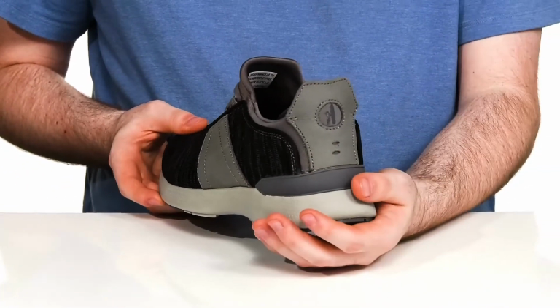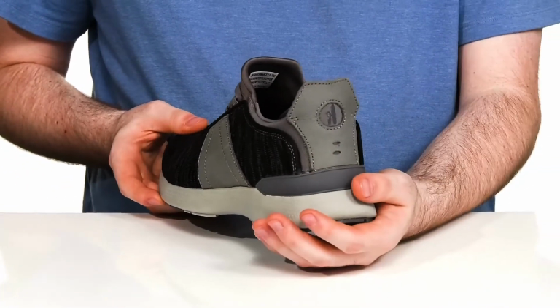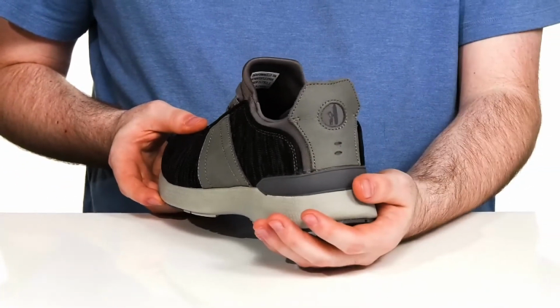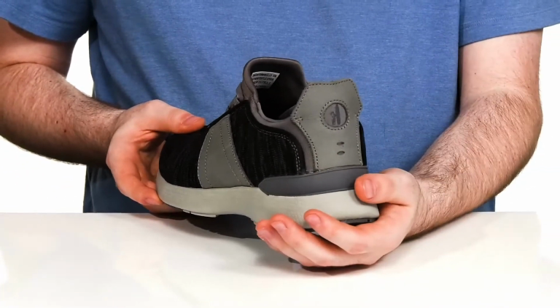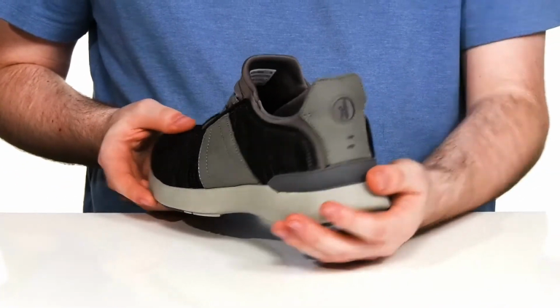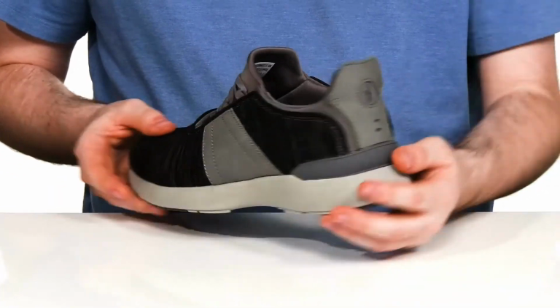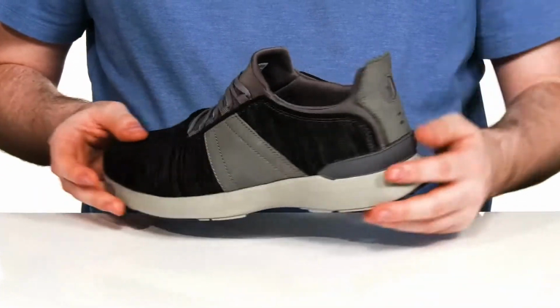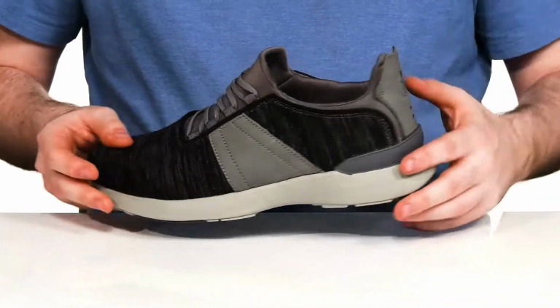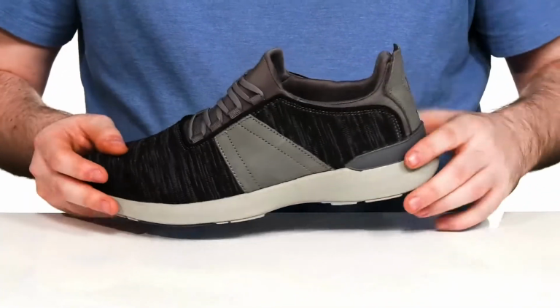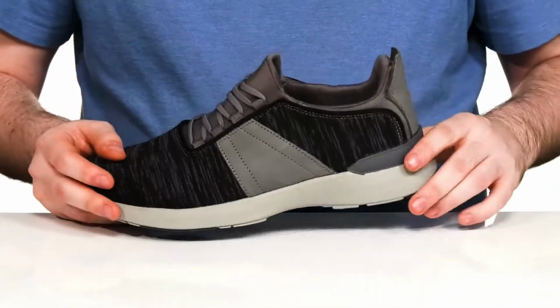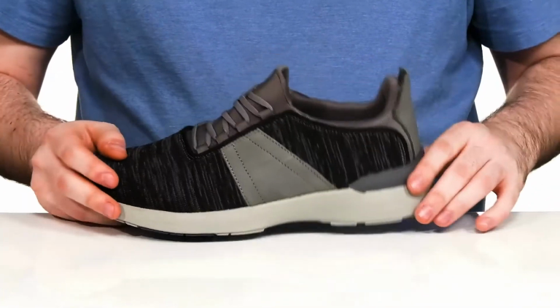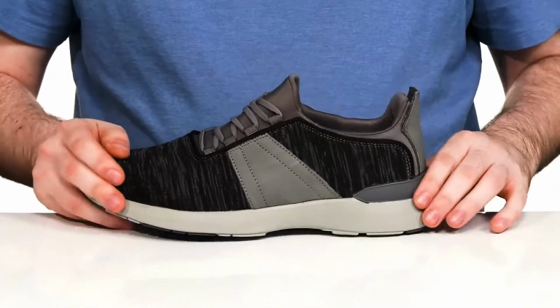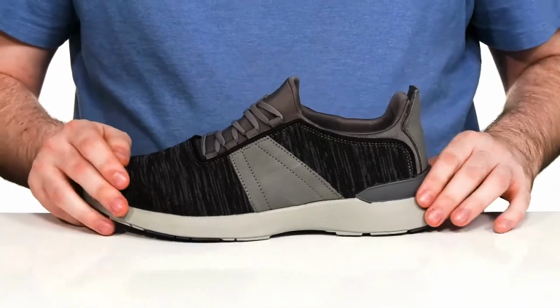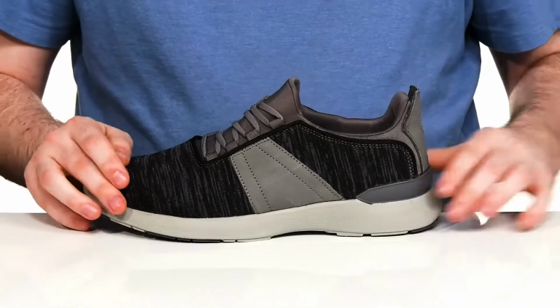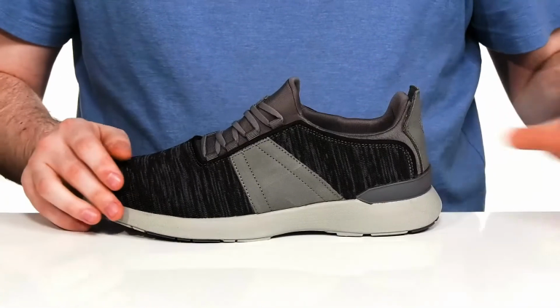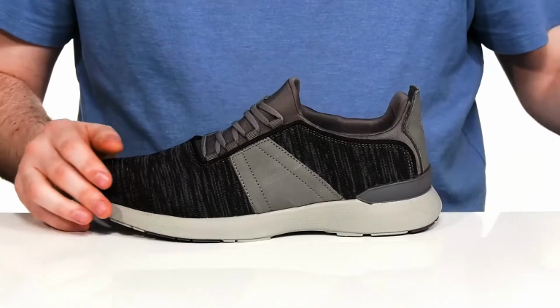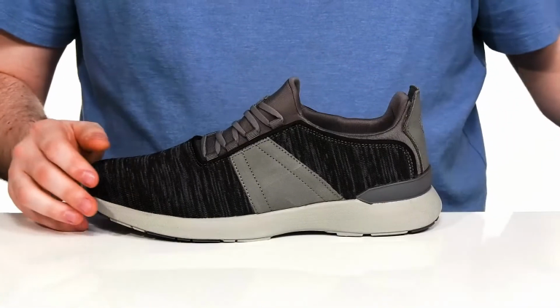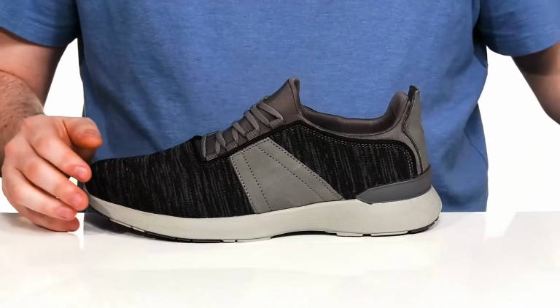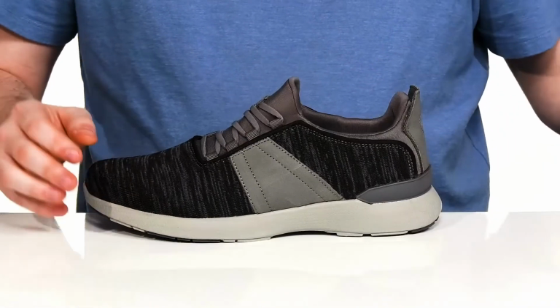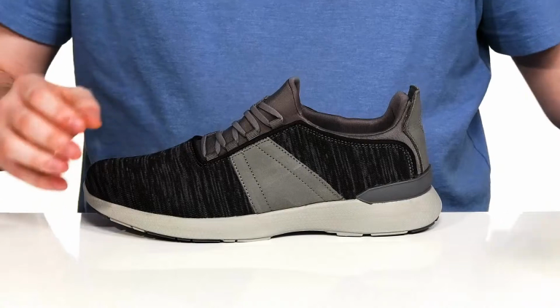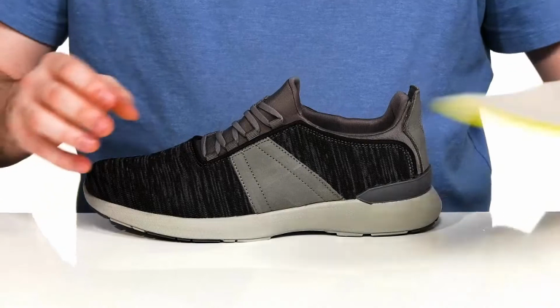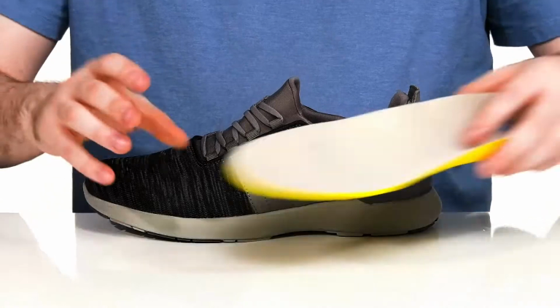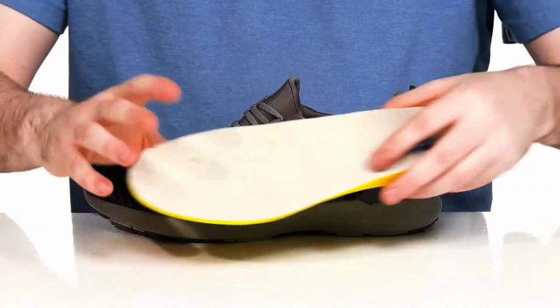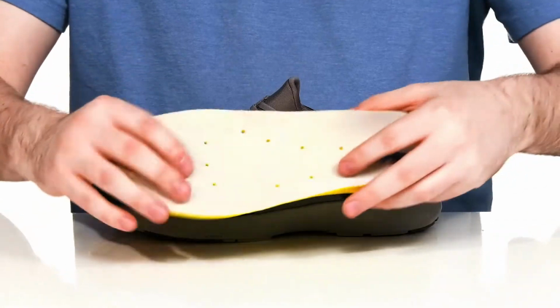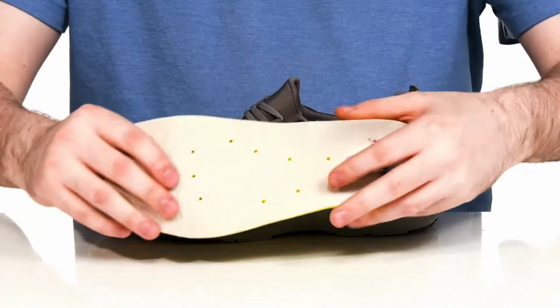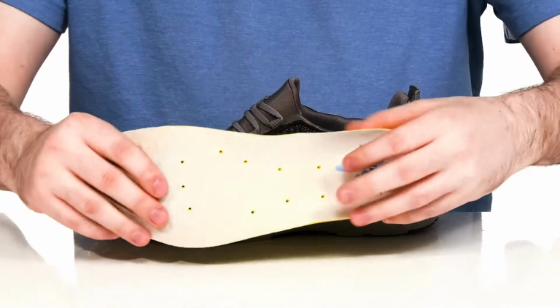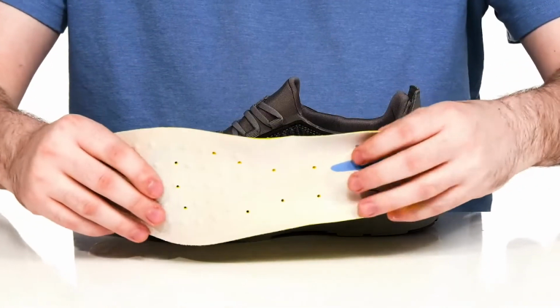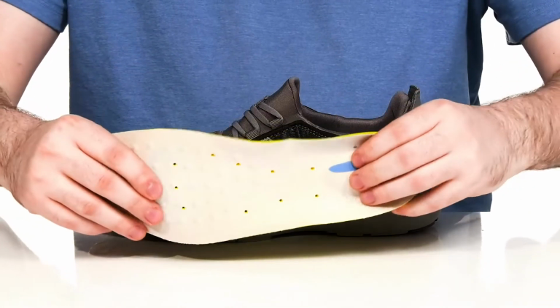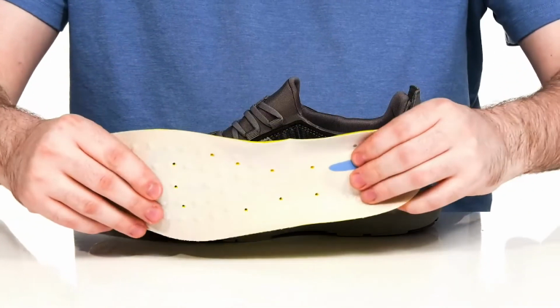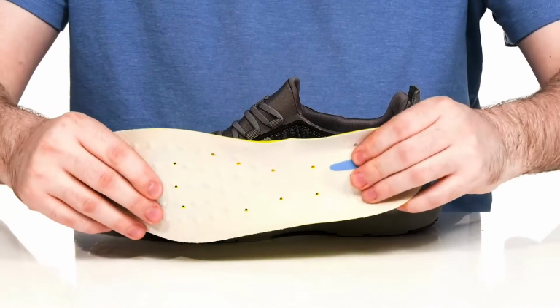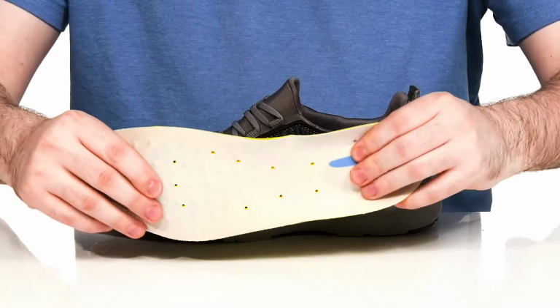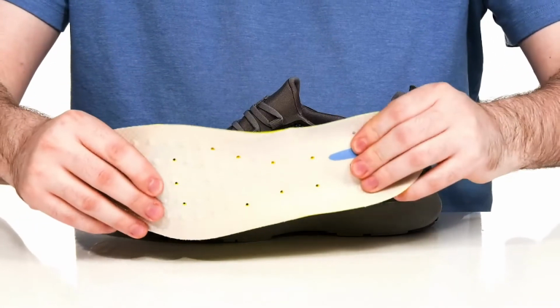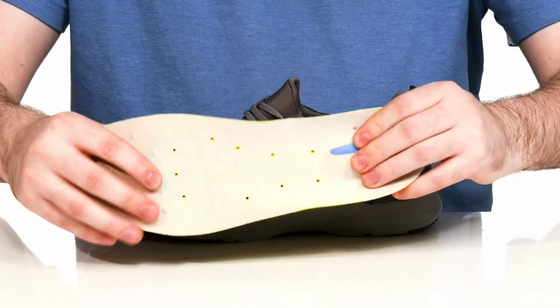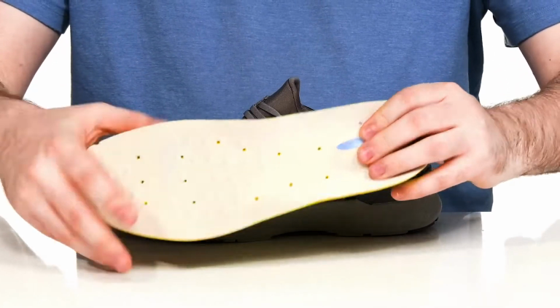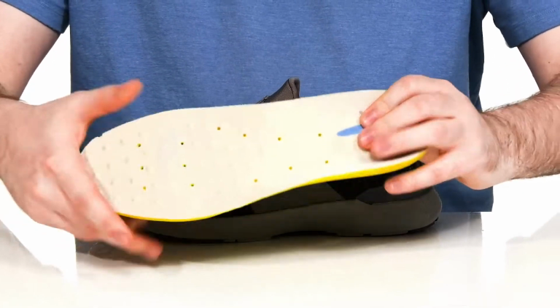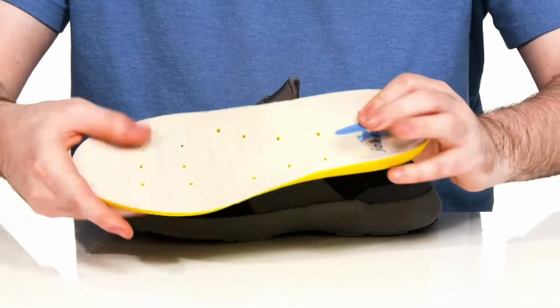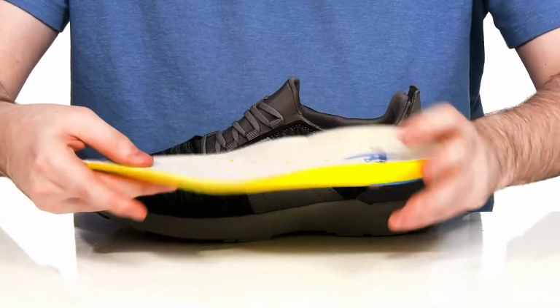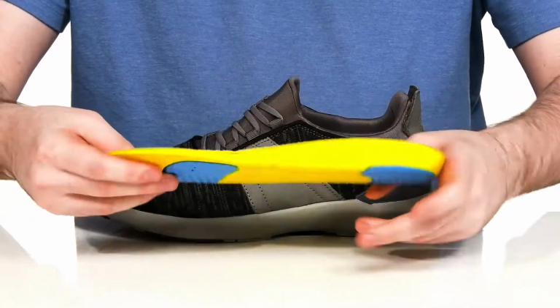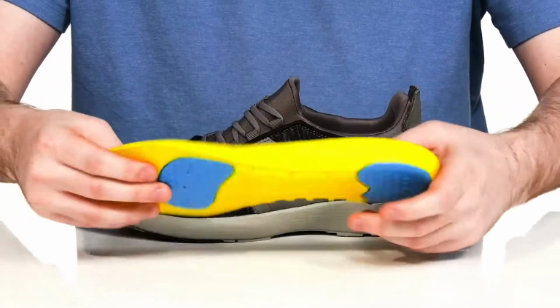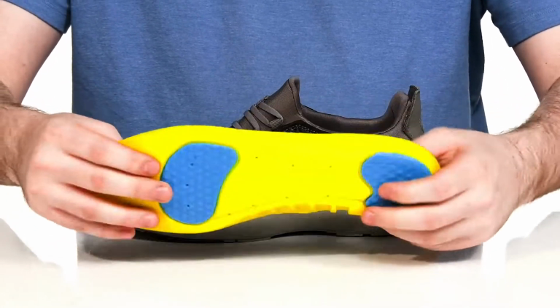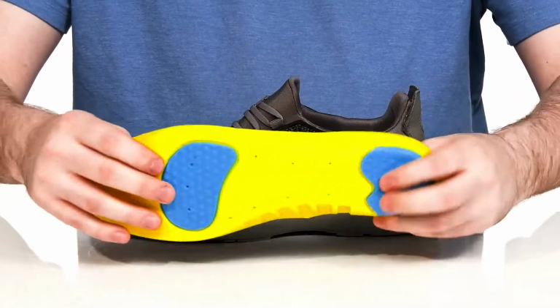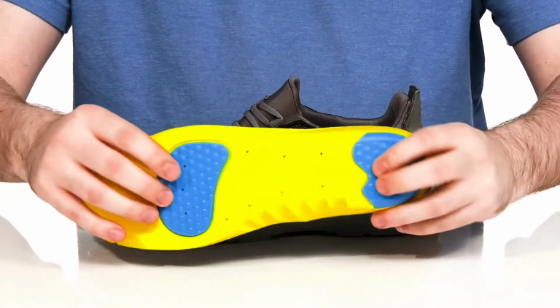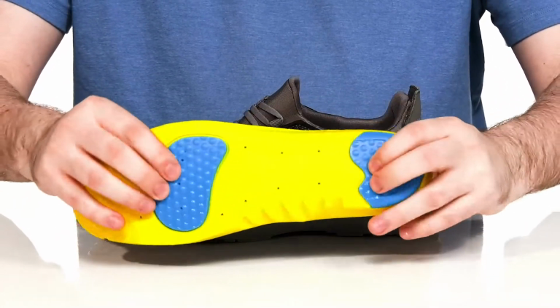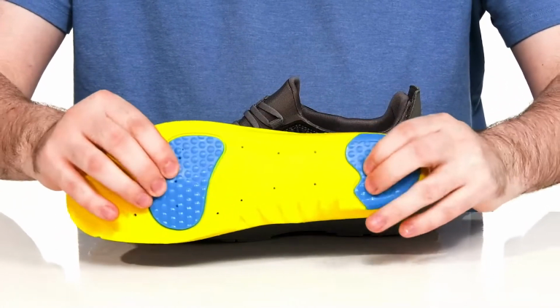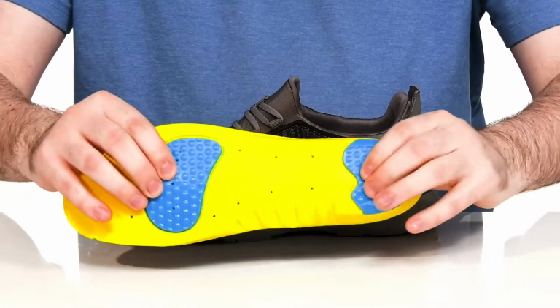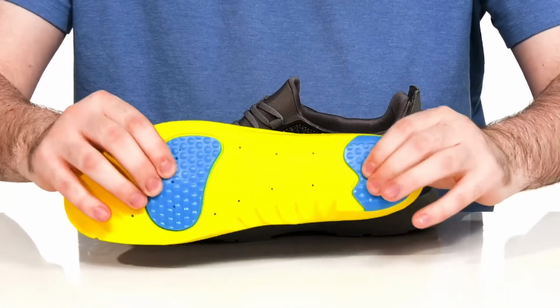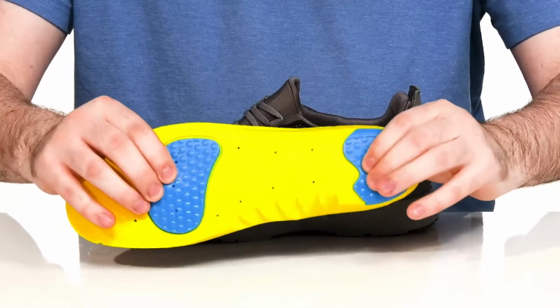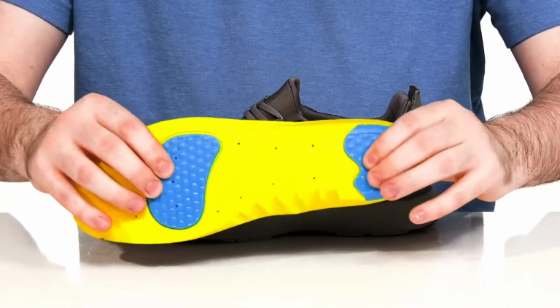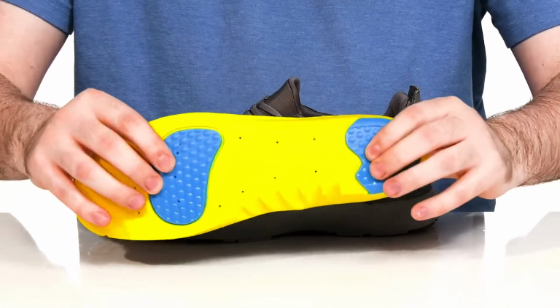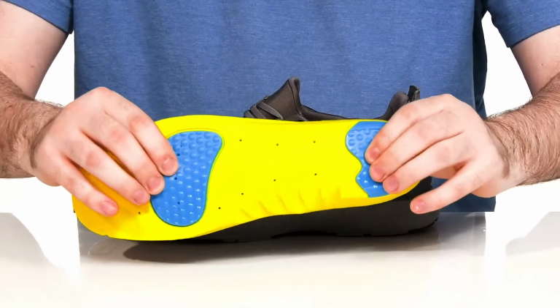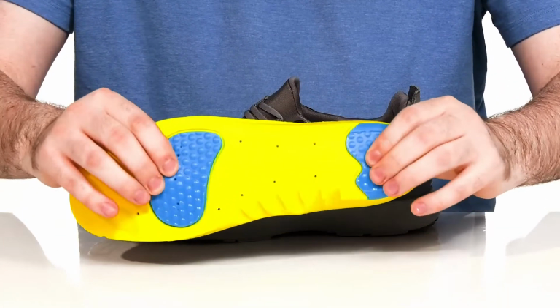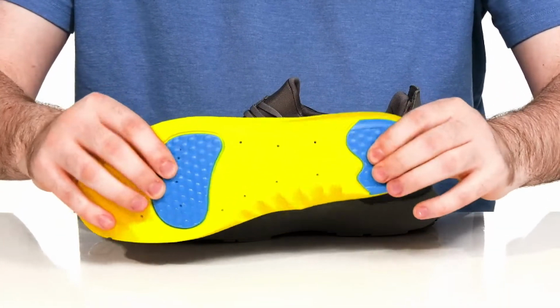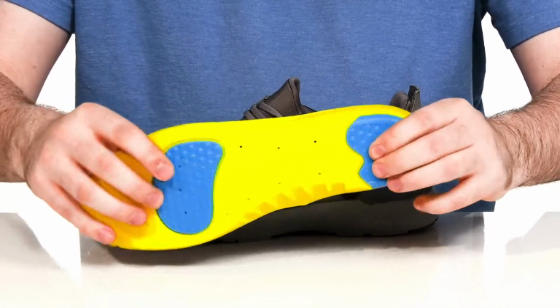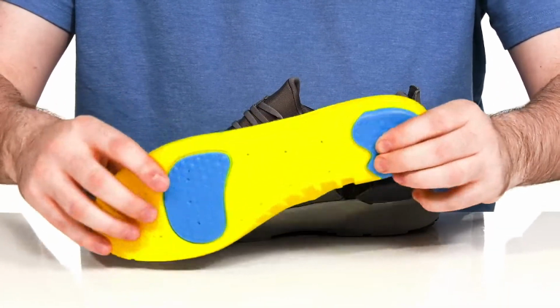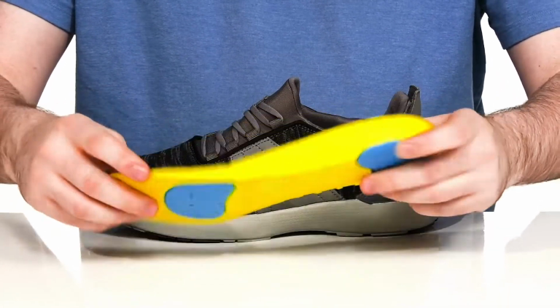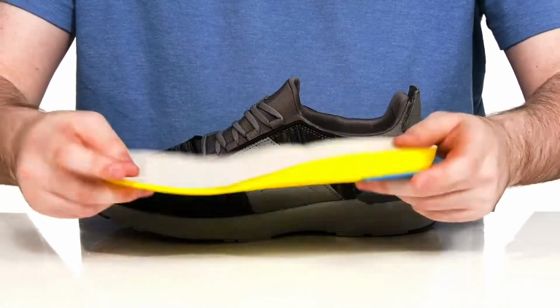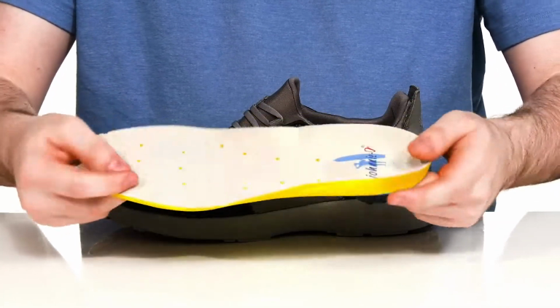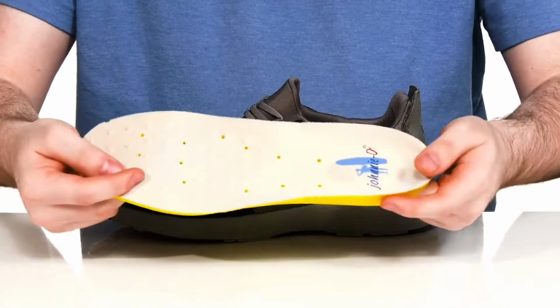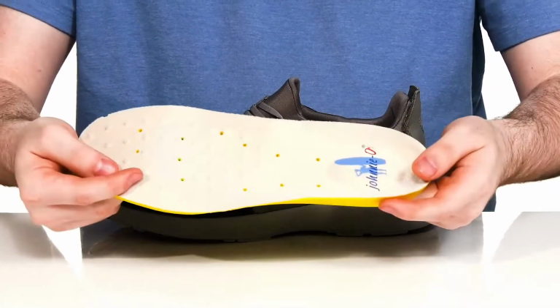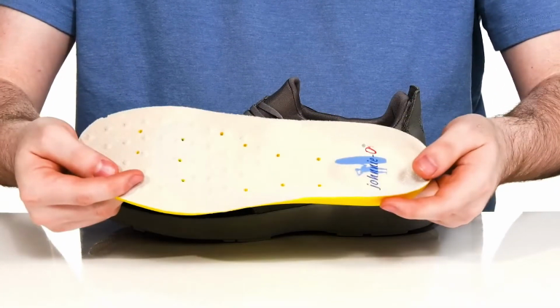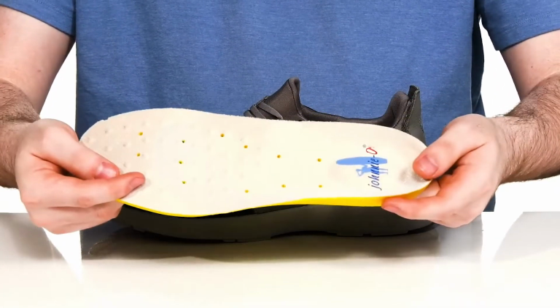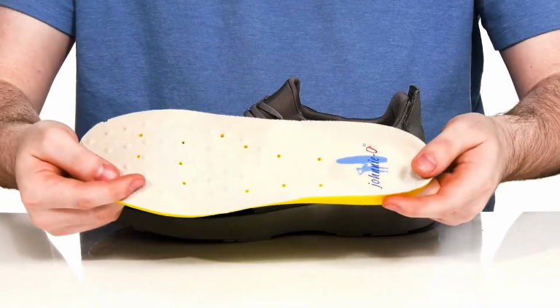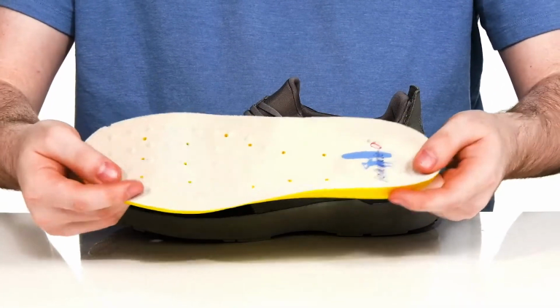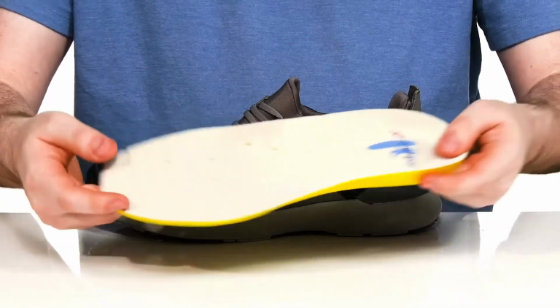There's an external heel counter to give you a lockdown fit, and it comes with a removable cushioned foam footbed to make sure you feel great with every step that you take.